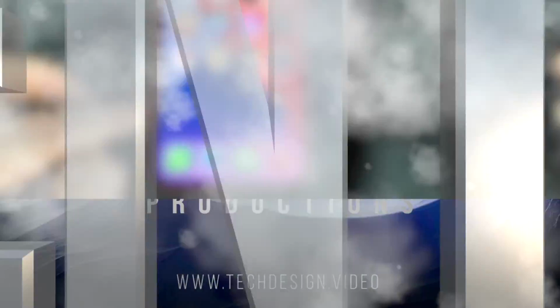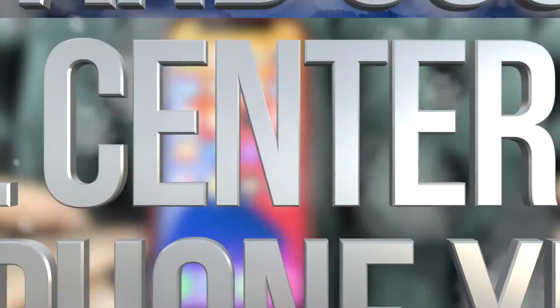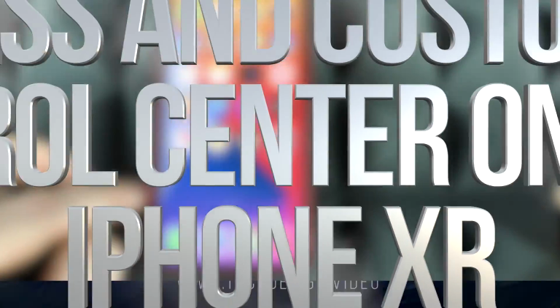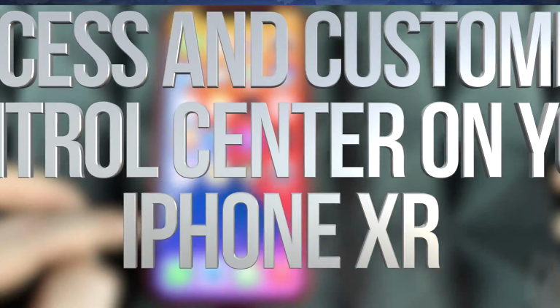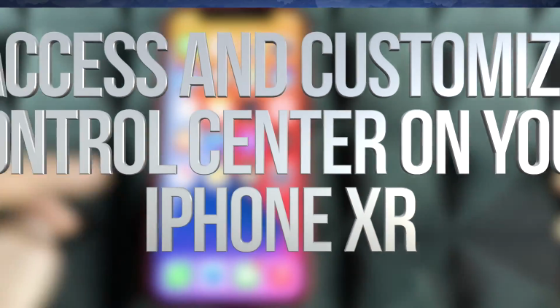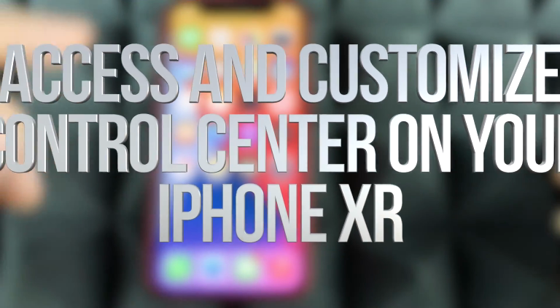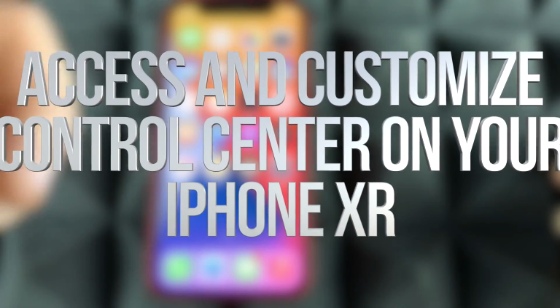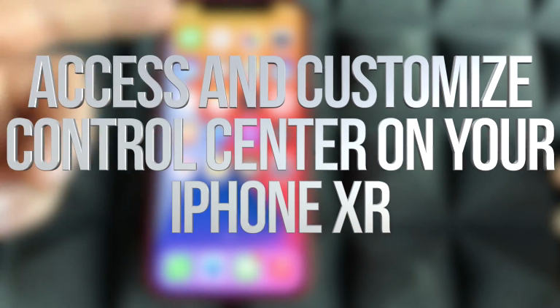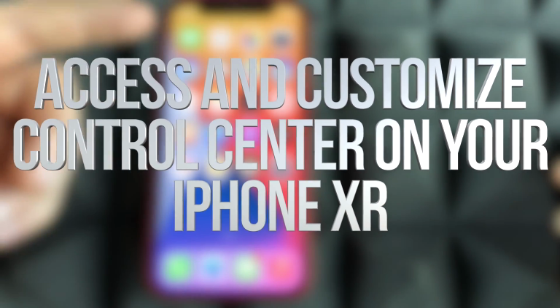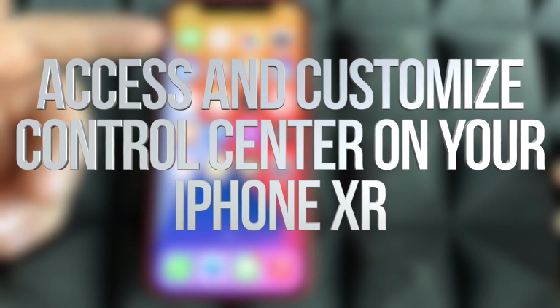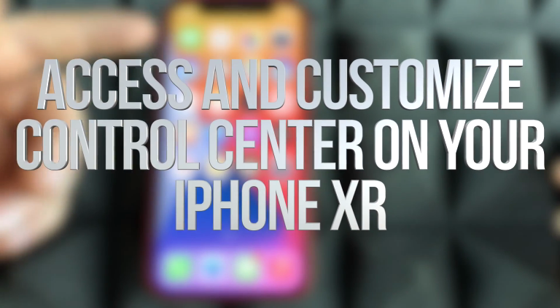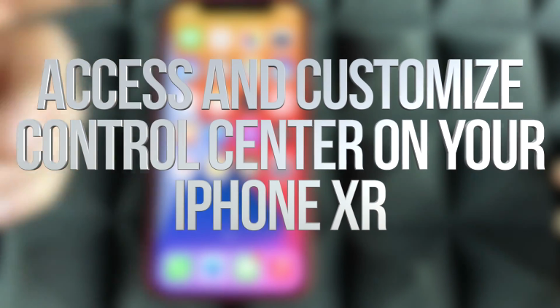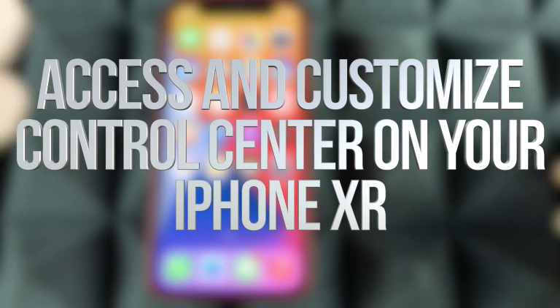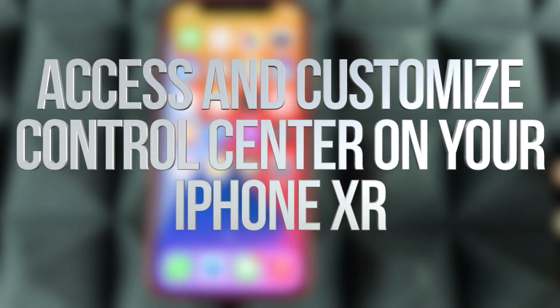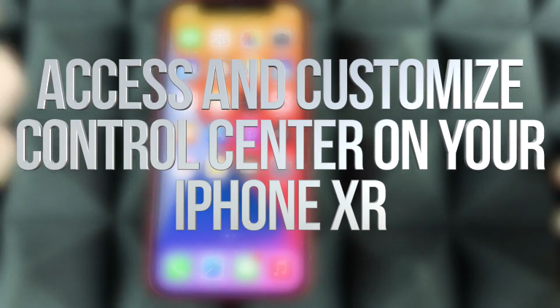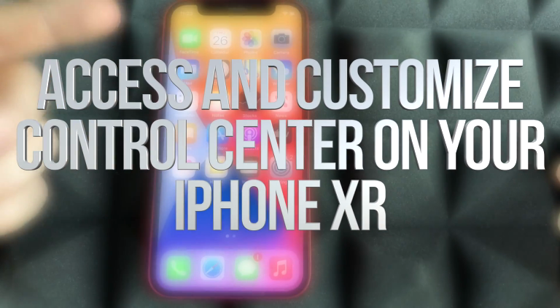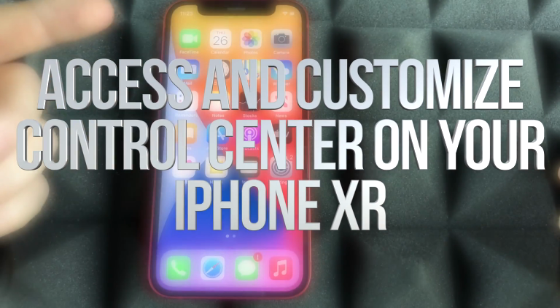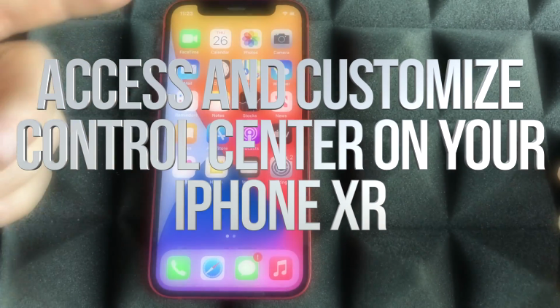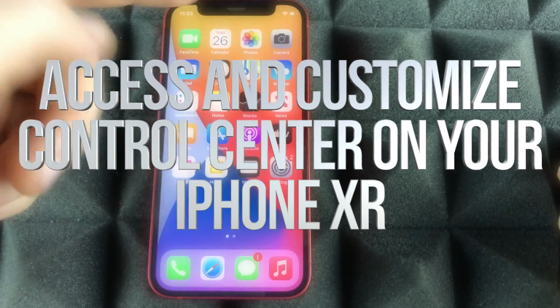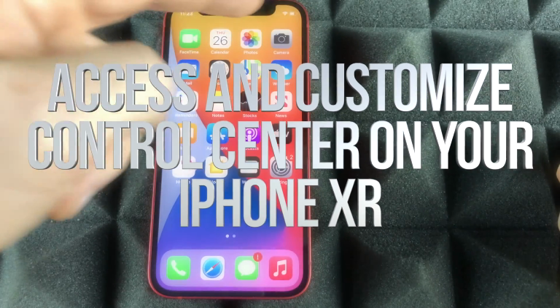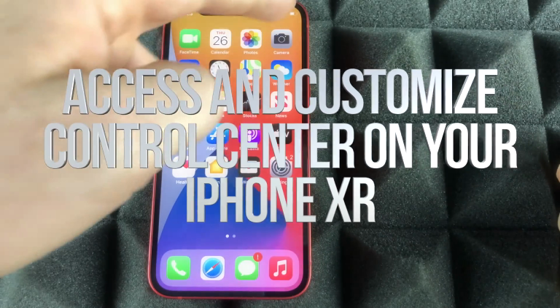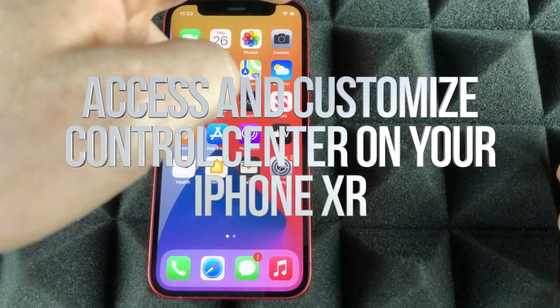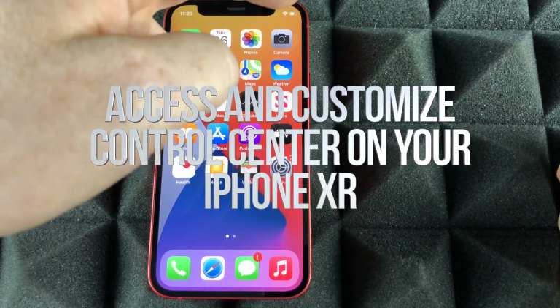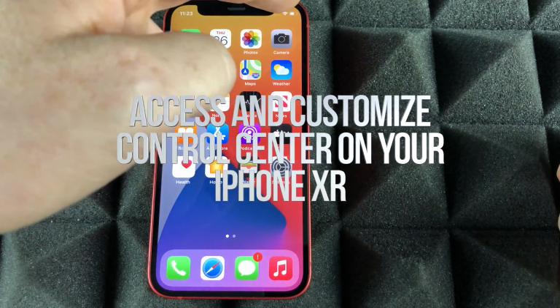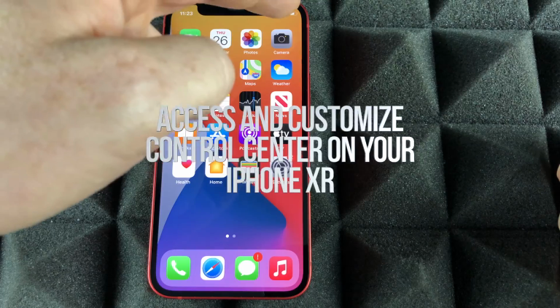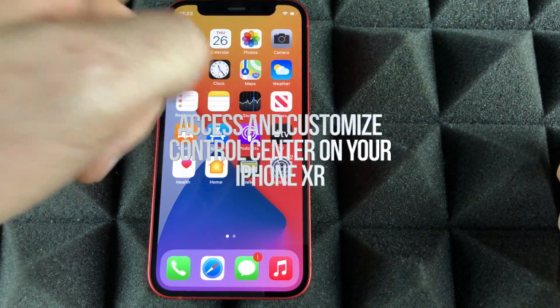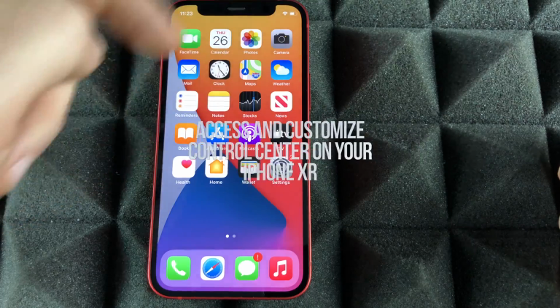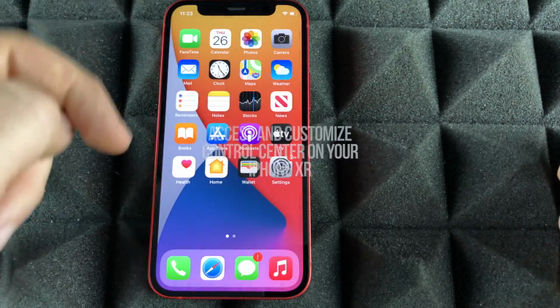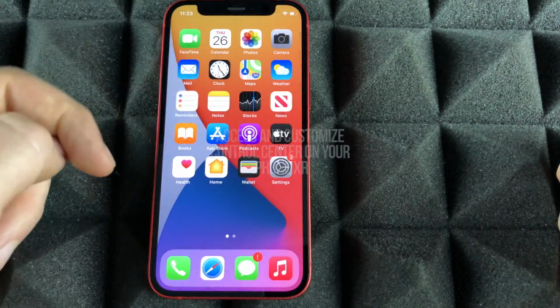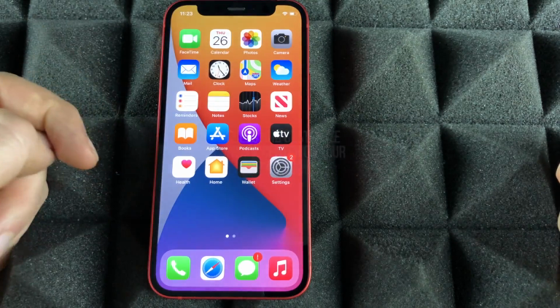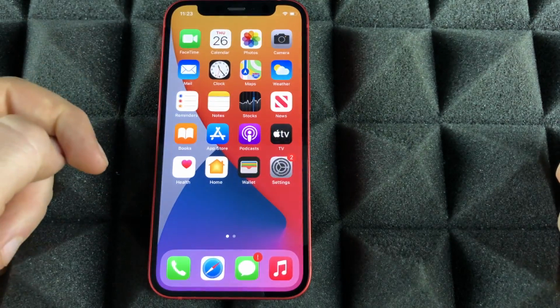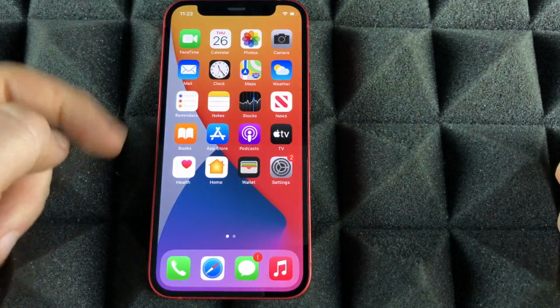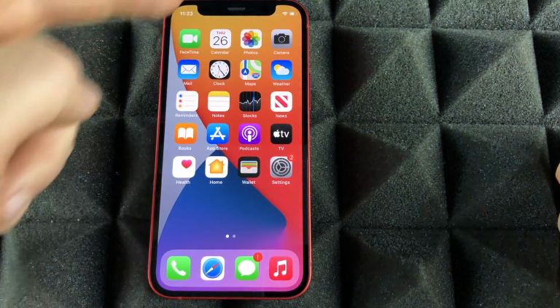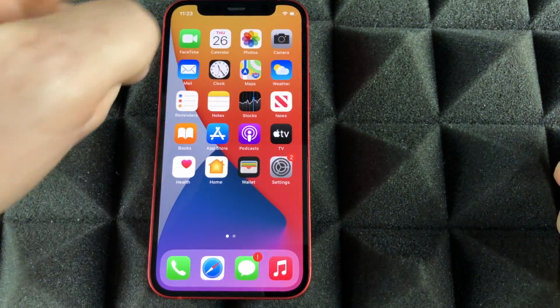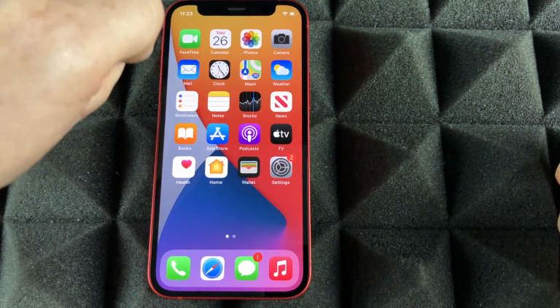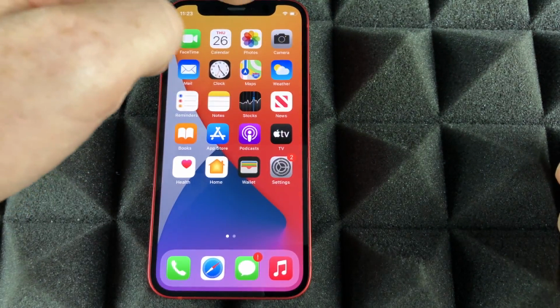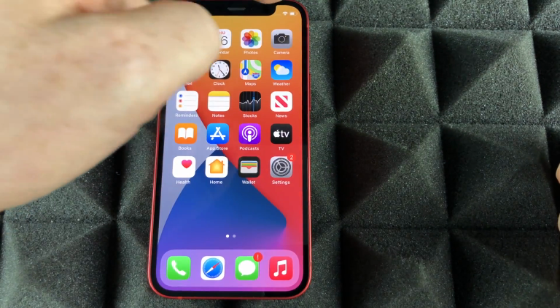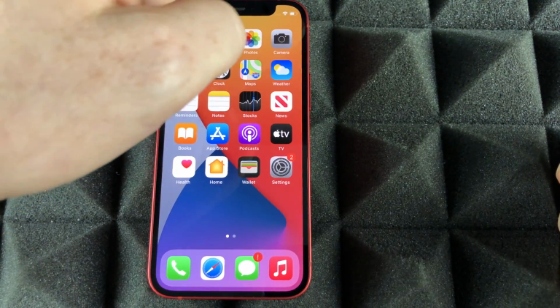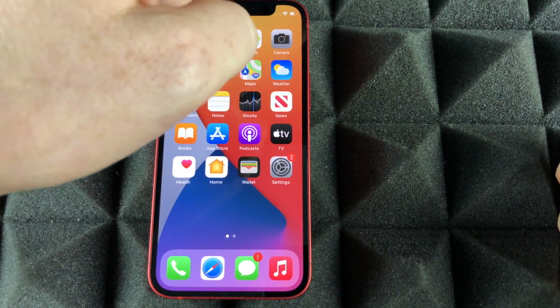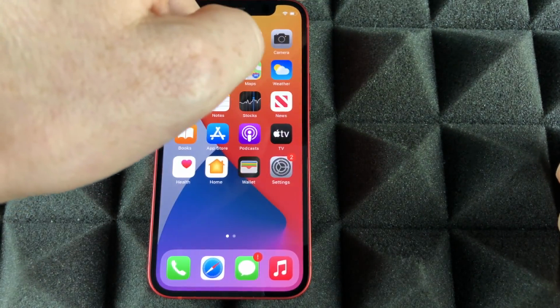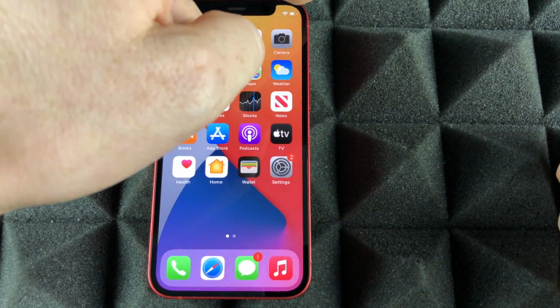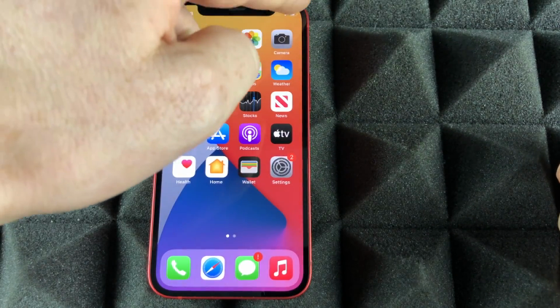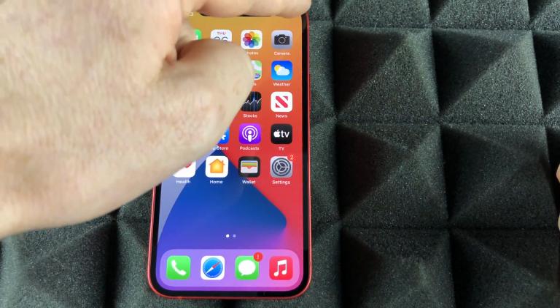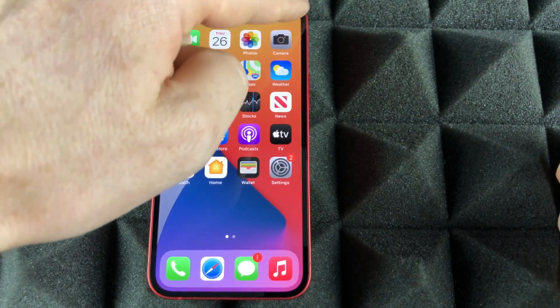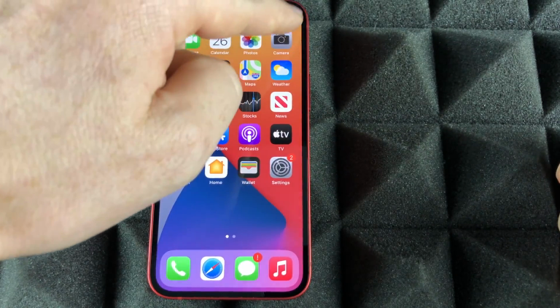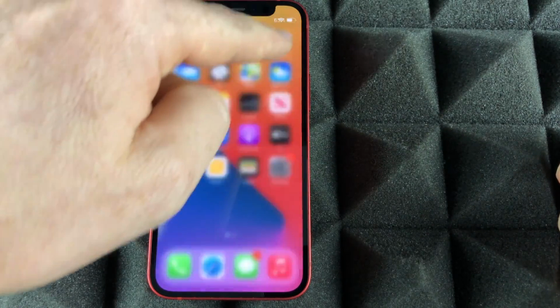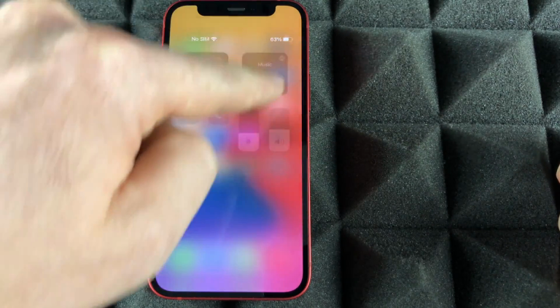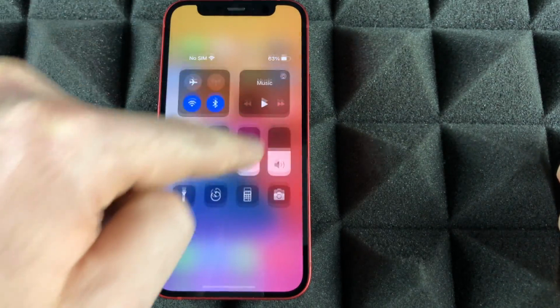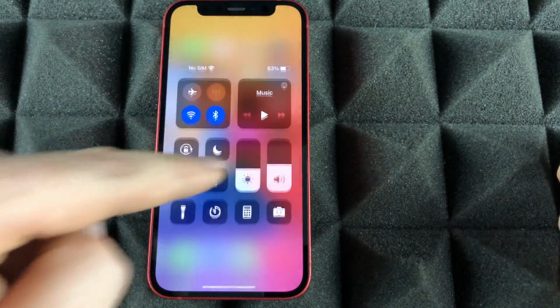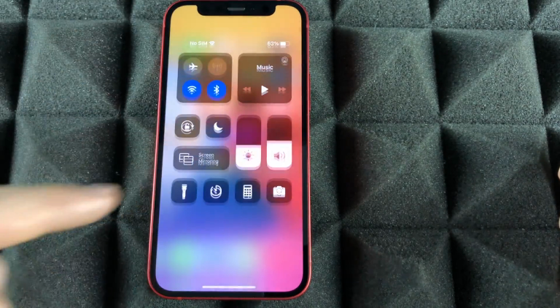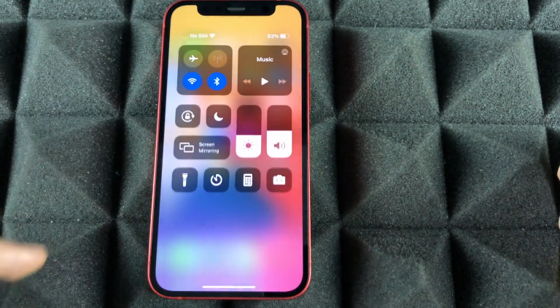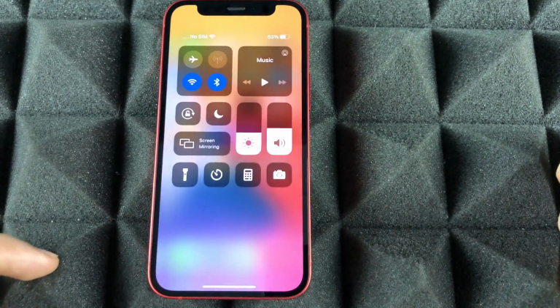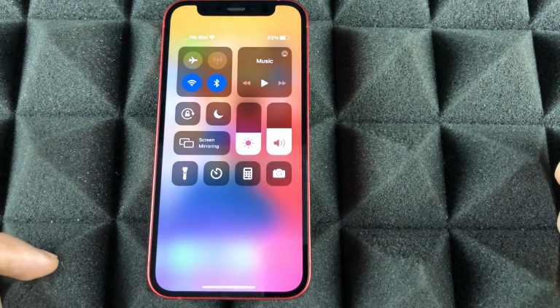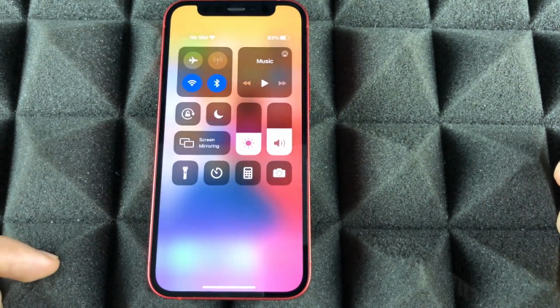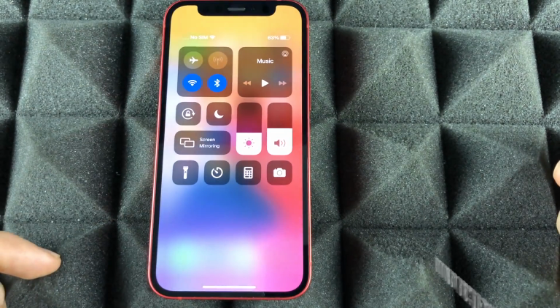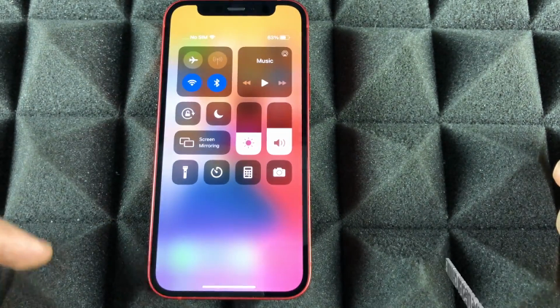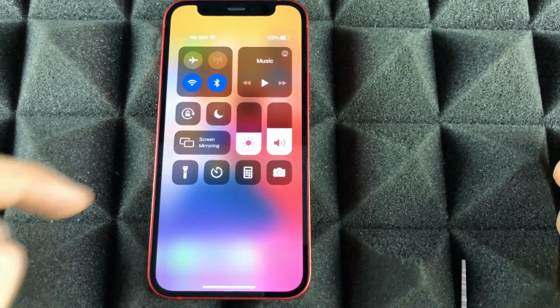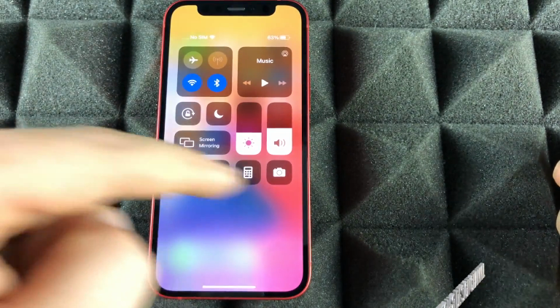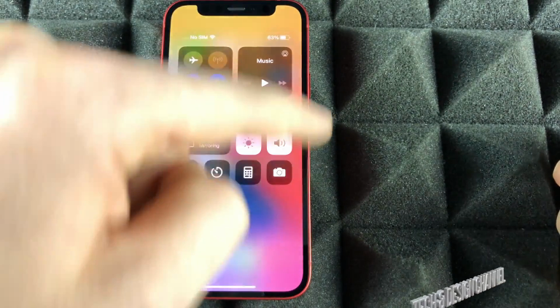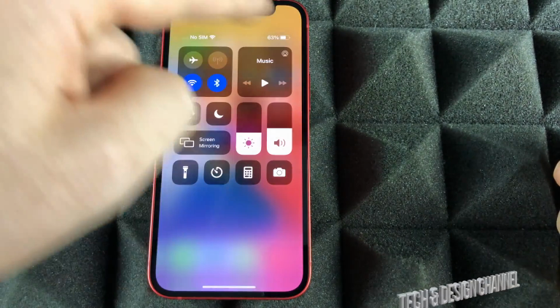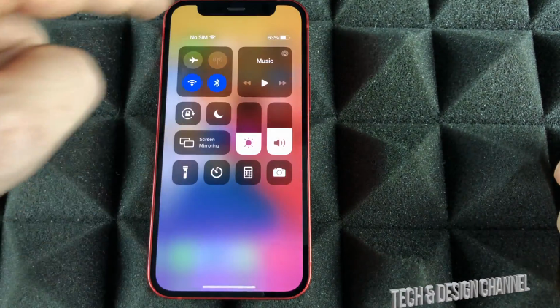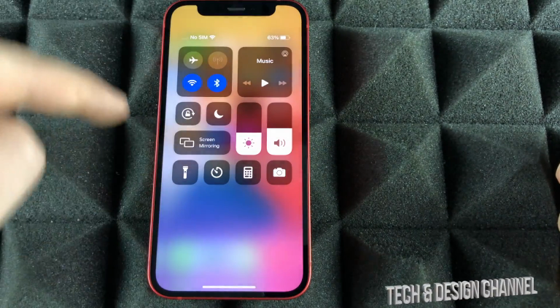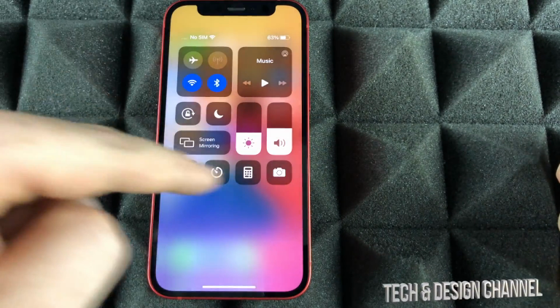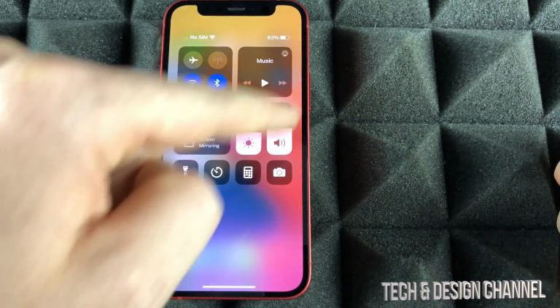Another gesture you have to know is from this side. From the top right-hand corner, just slide your finger downwards and you're going to see this.